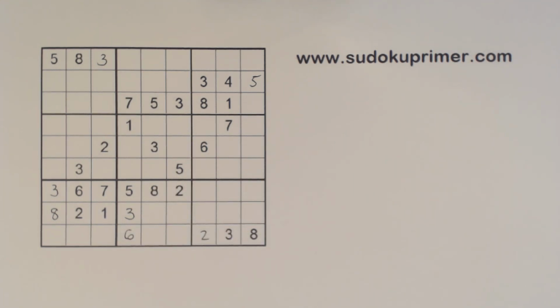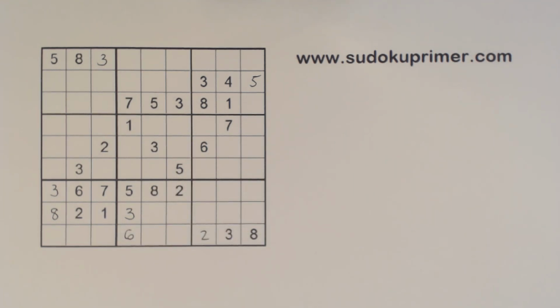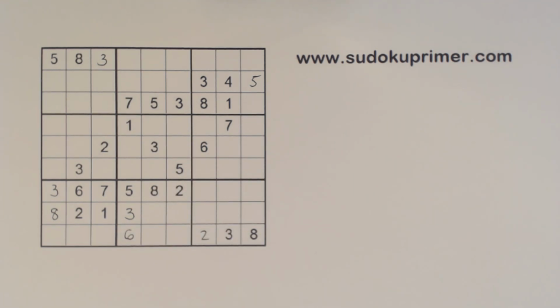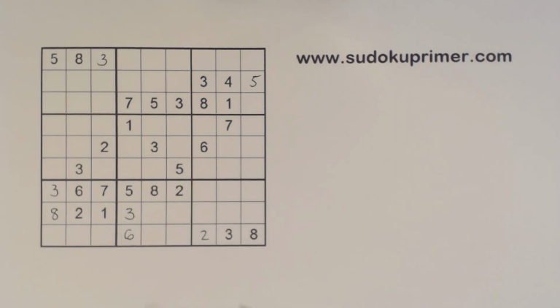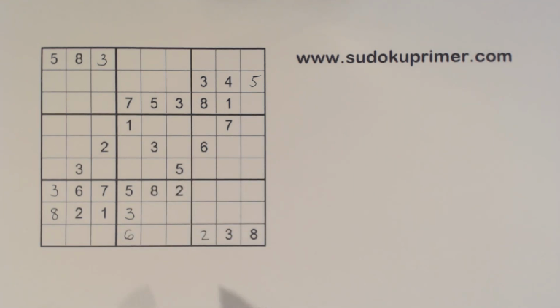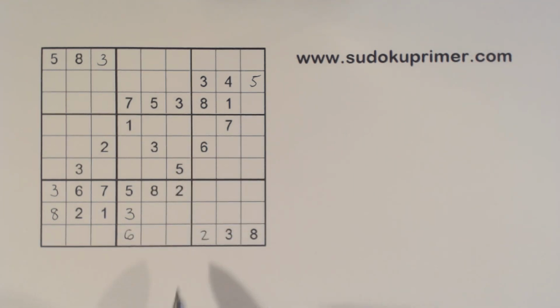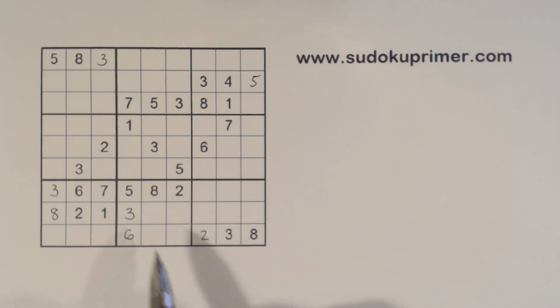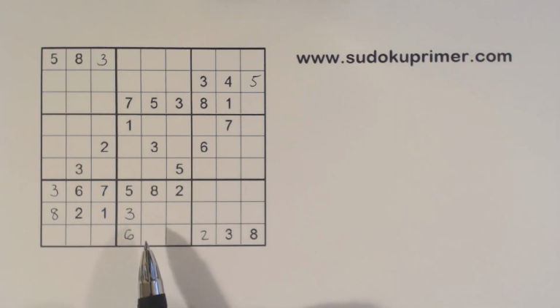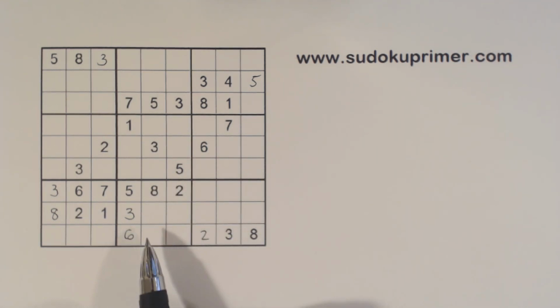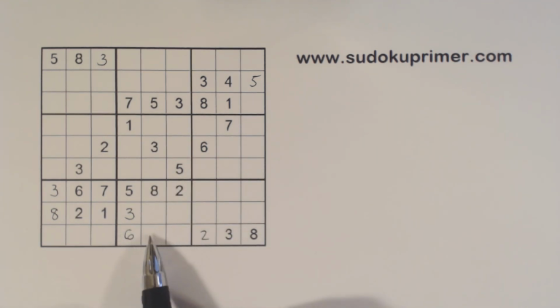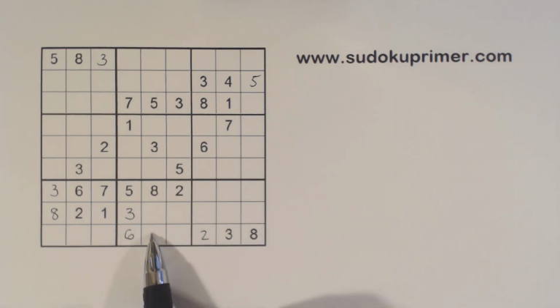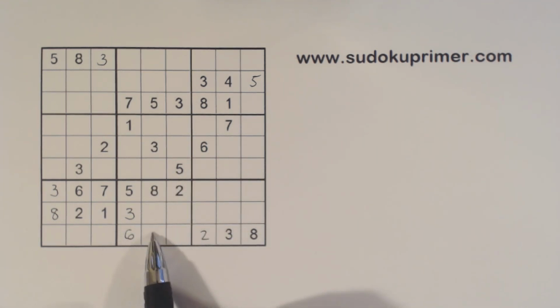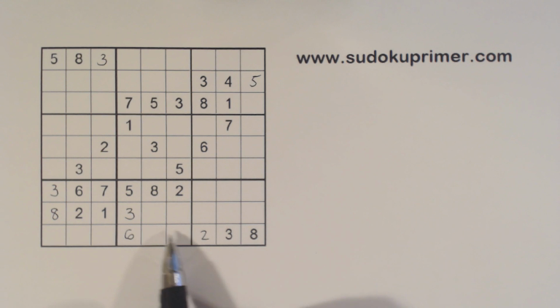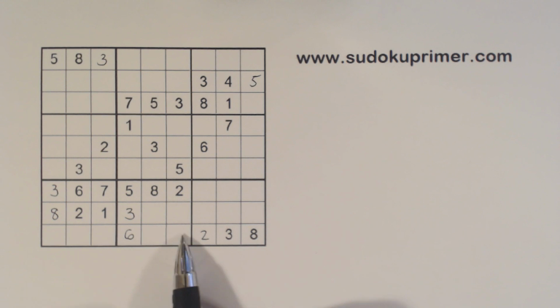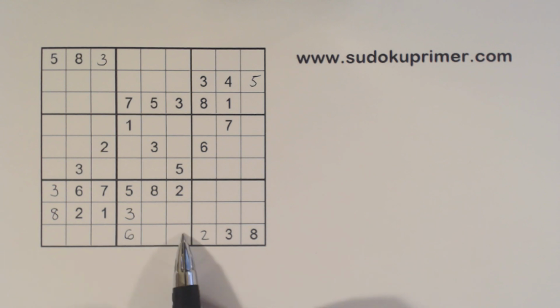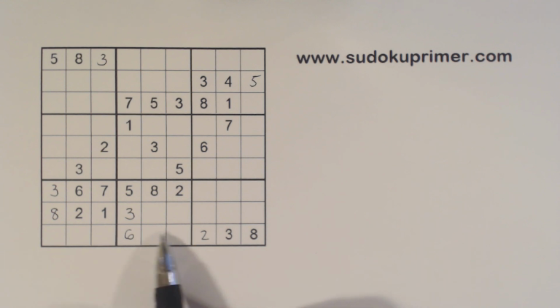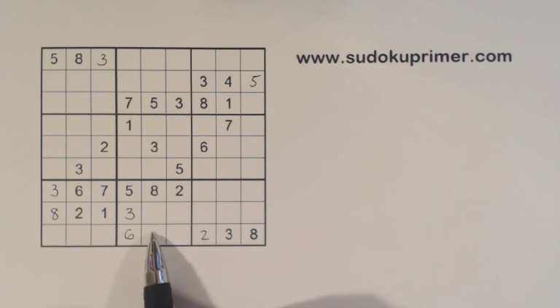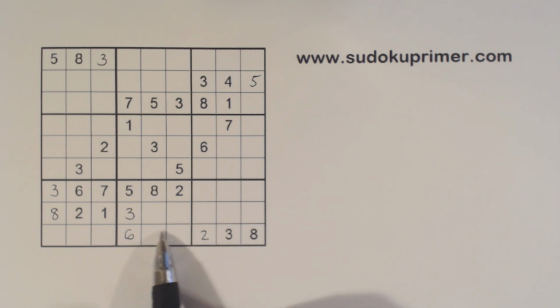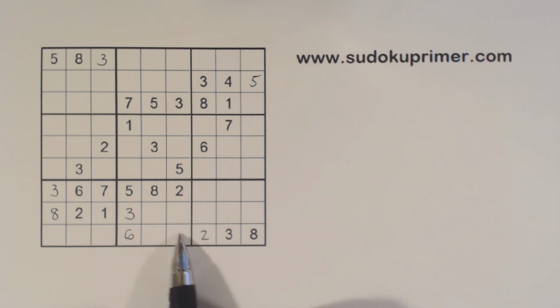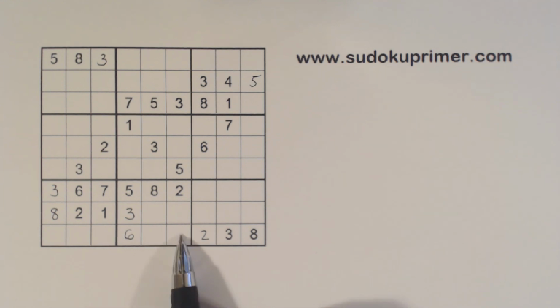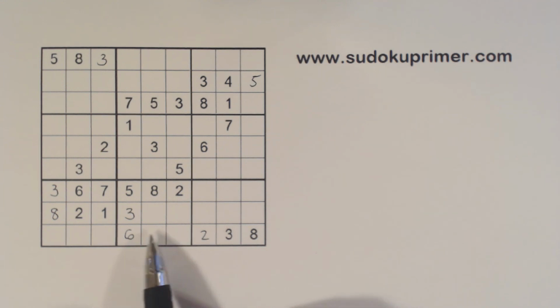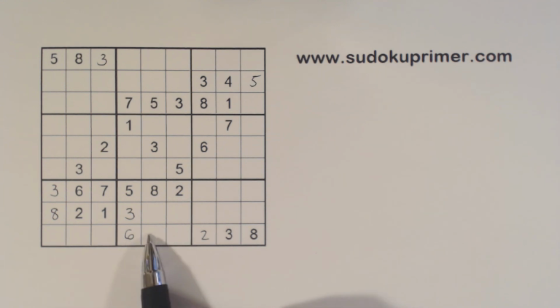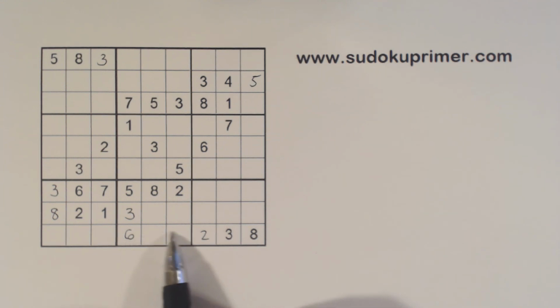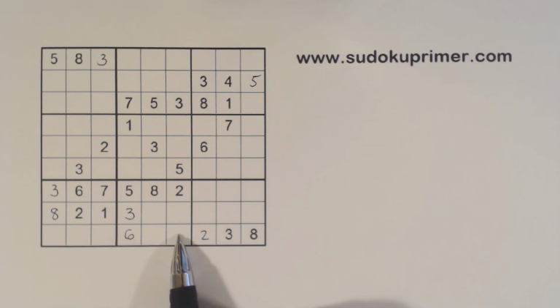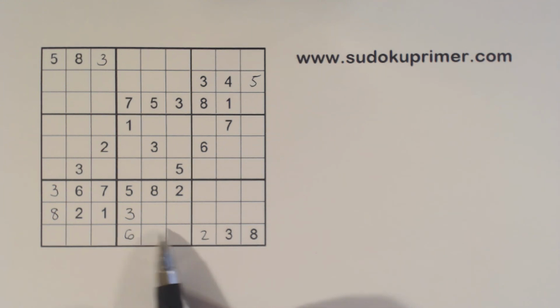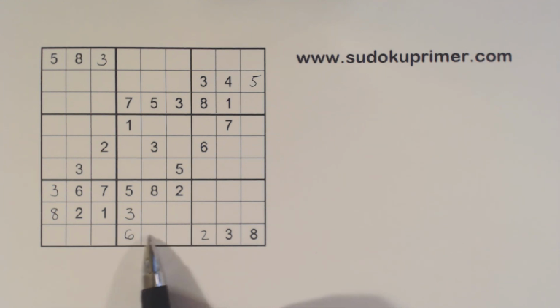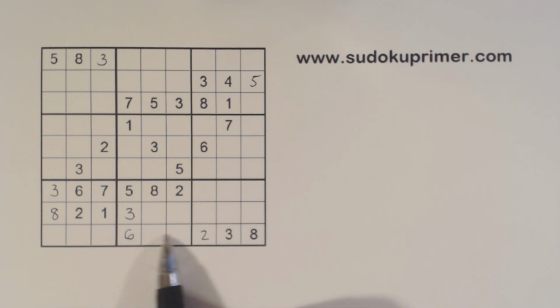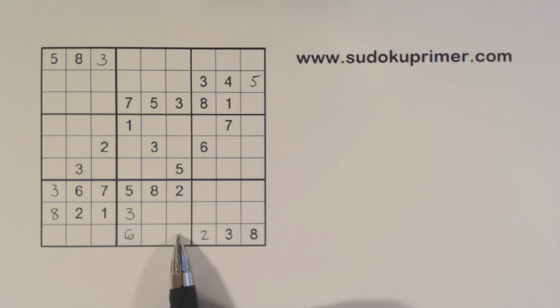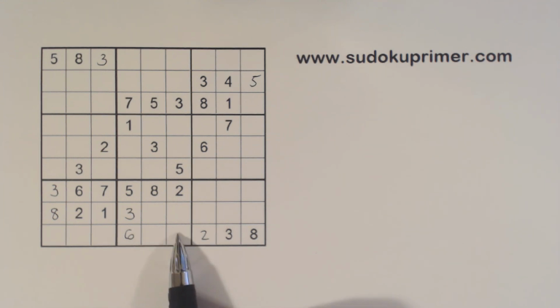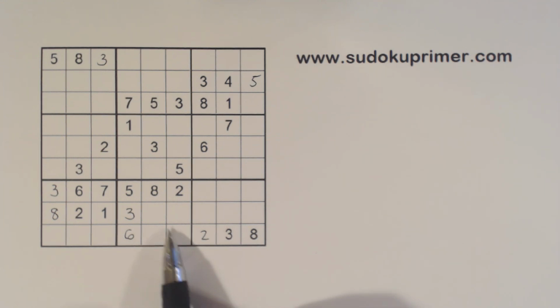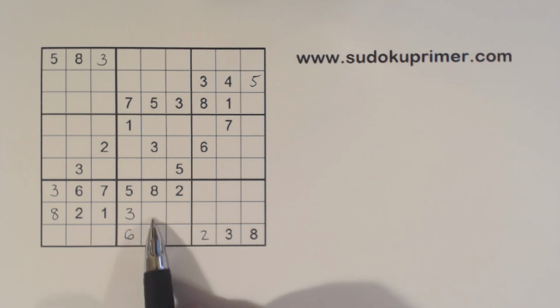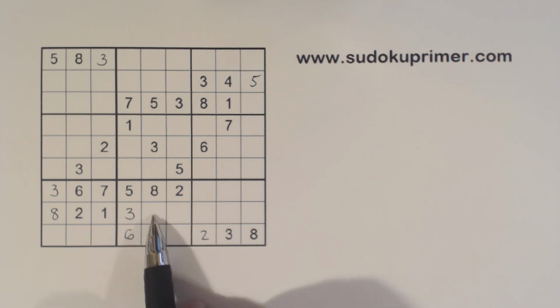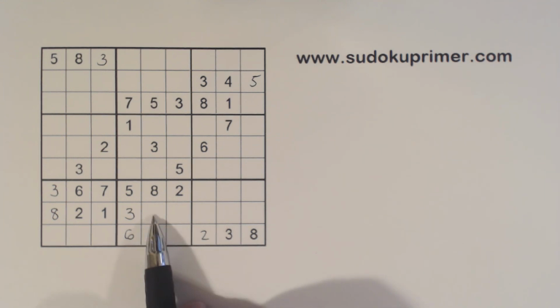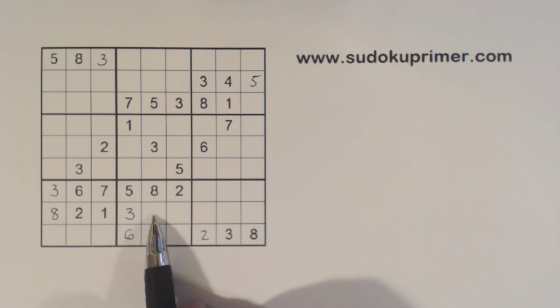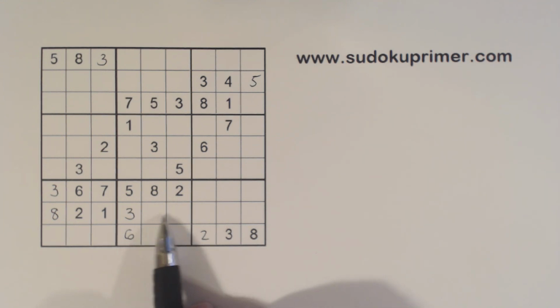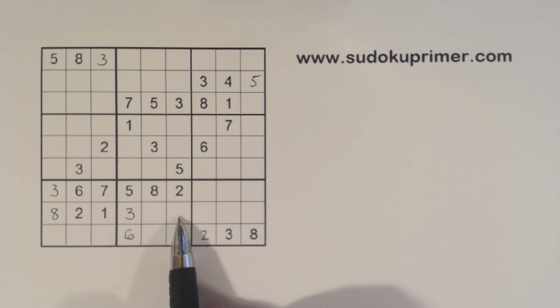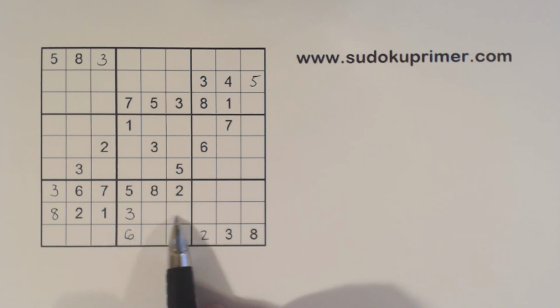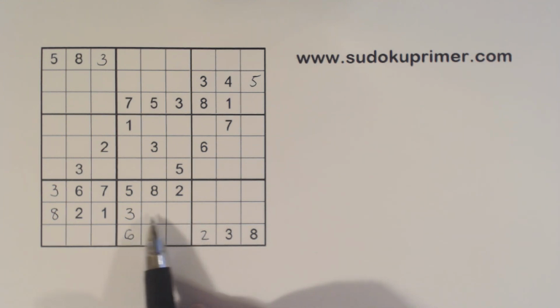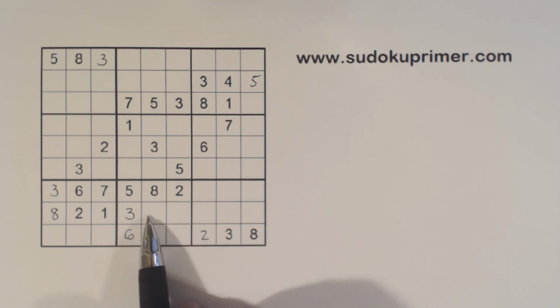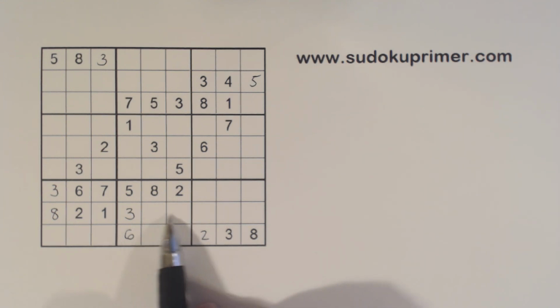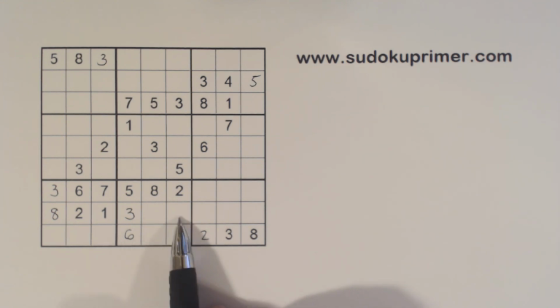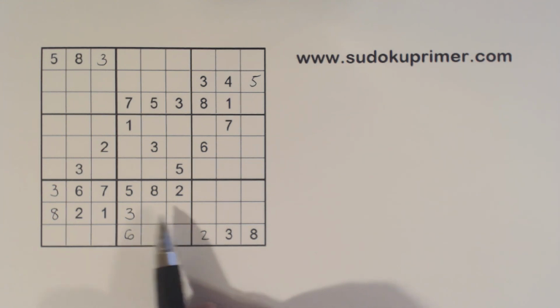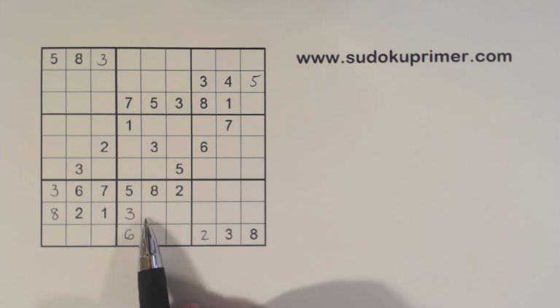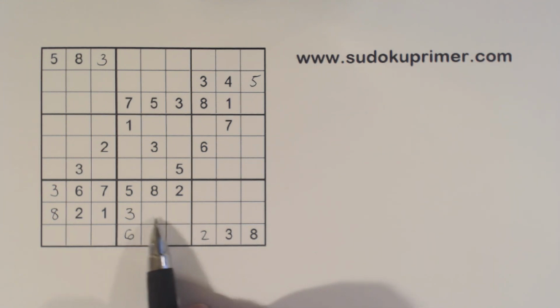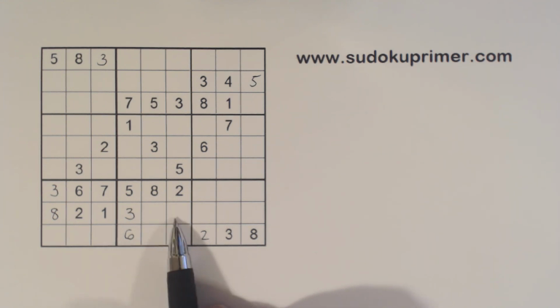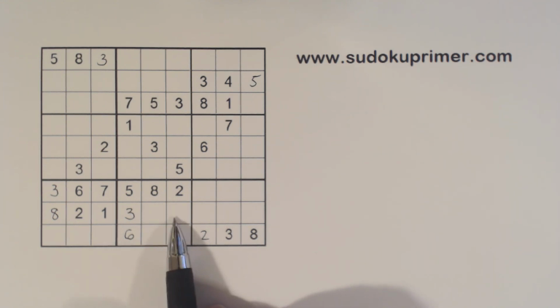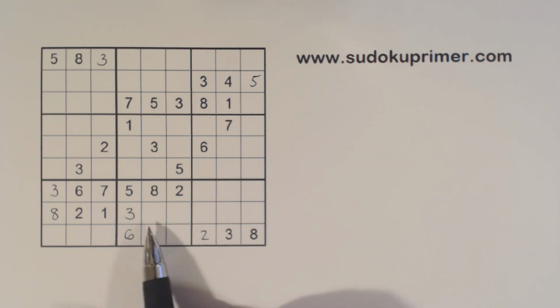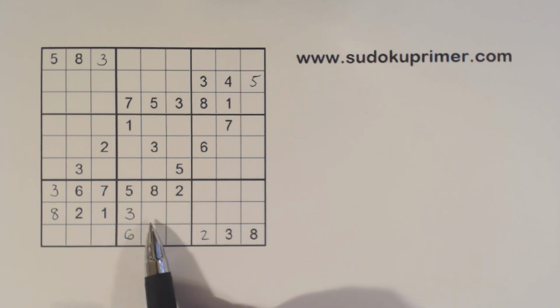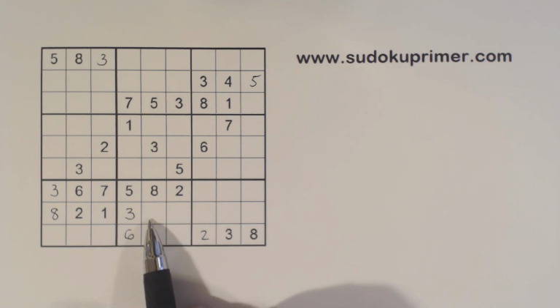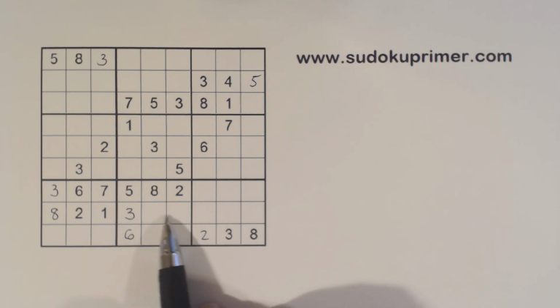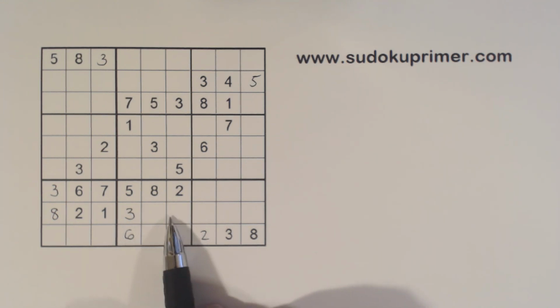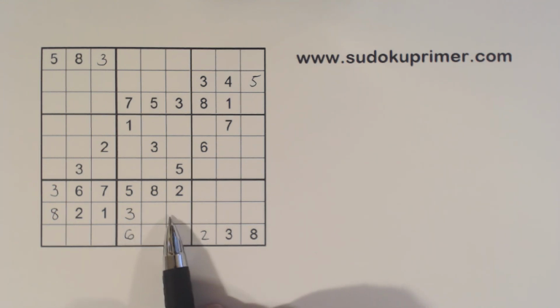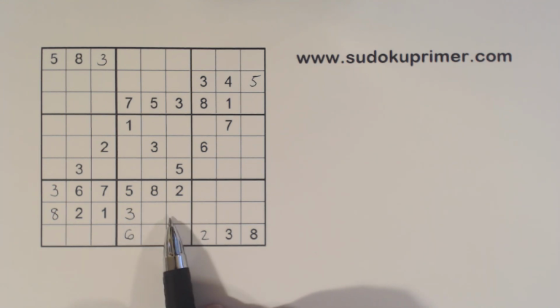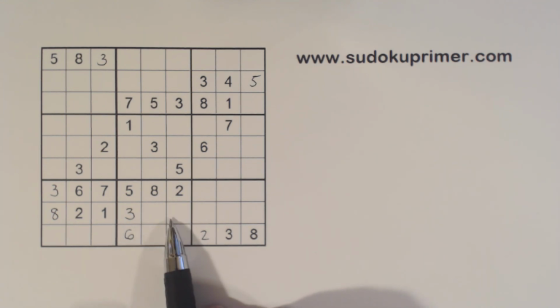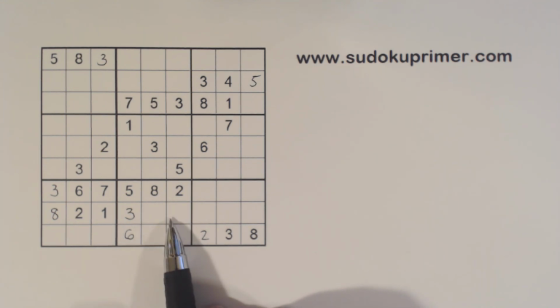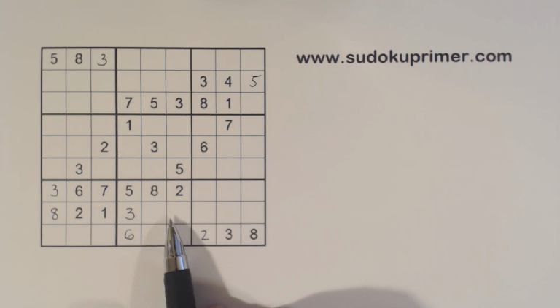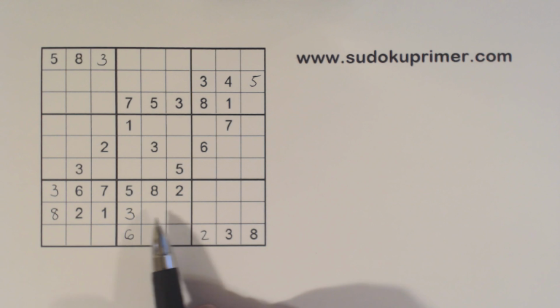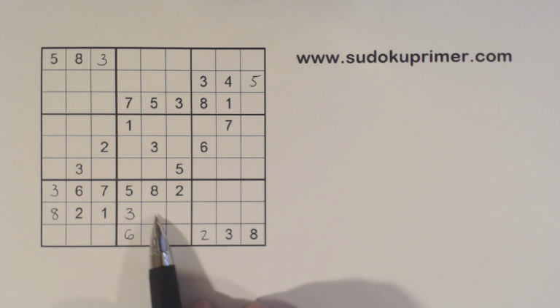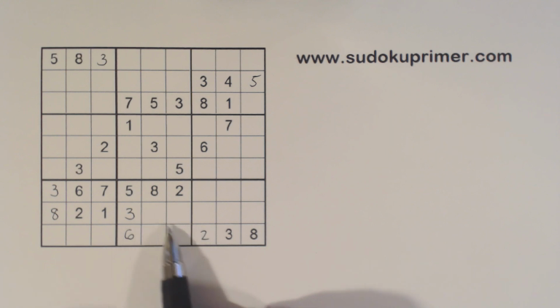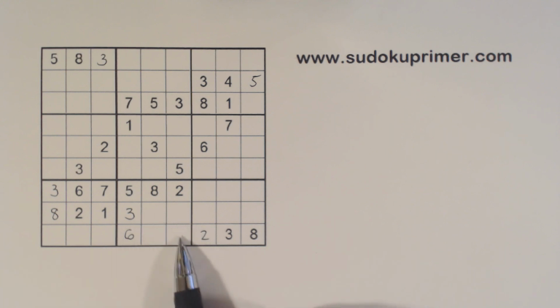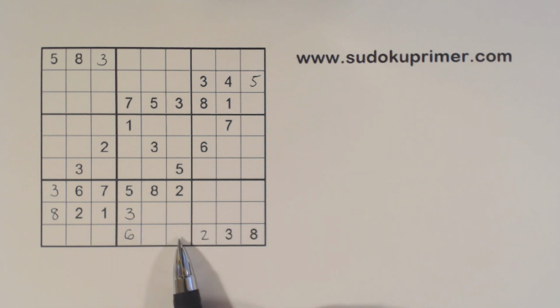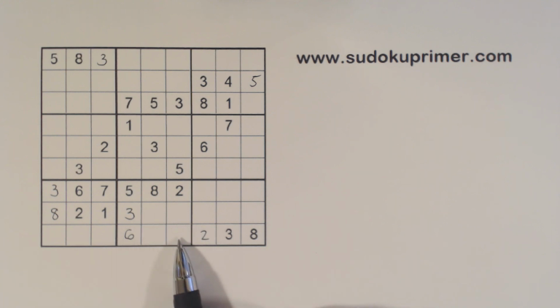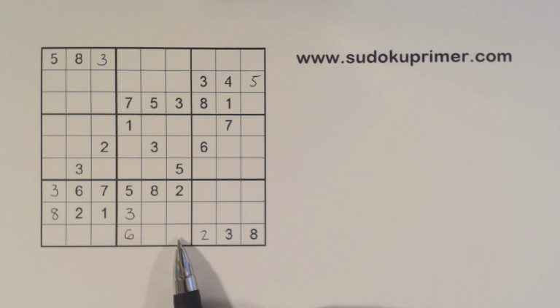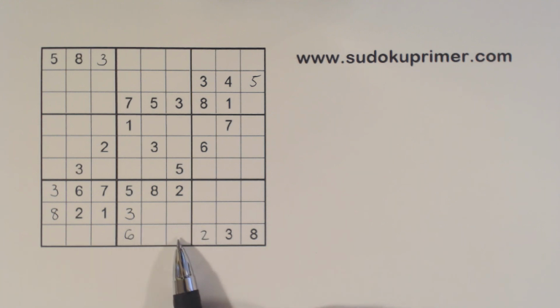Now we've got 1 and 7 here — 1, 7 twins there — and 4, 9 twins there. We'll keep those in mind.